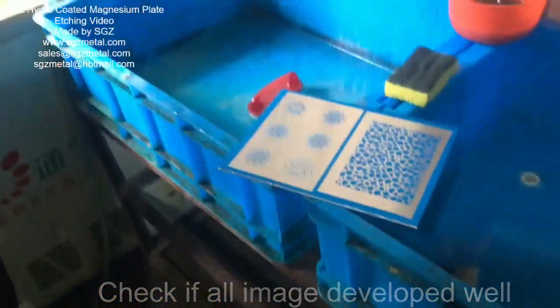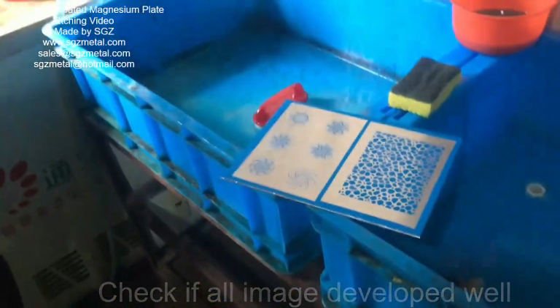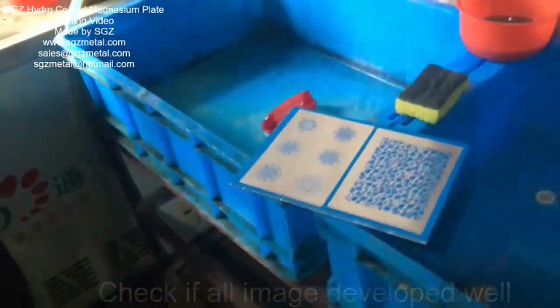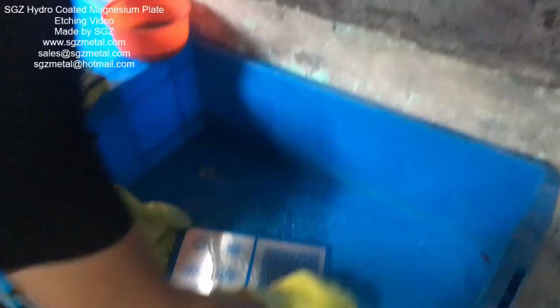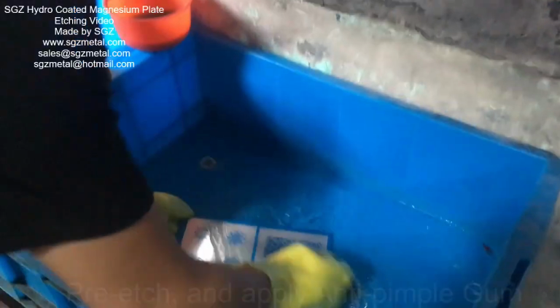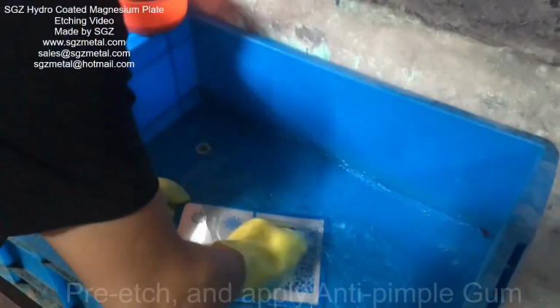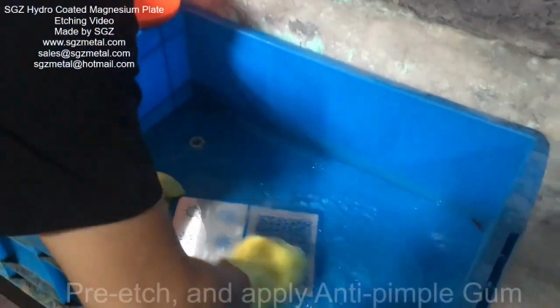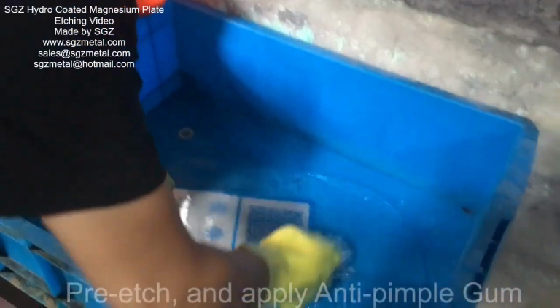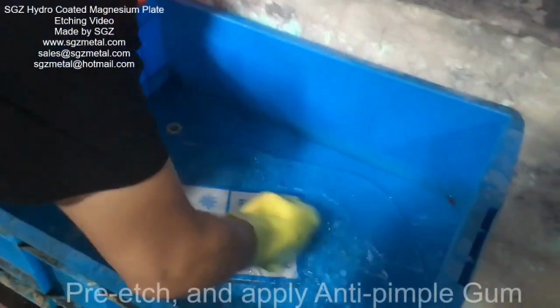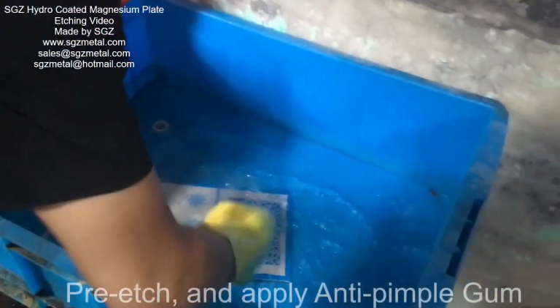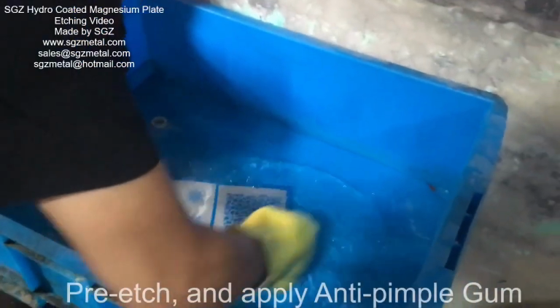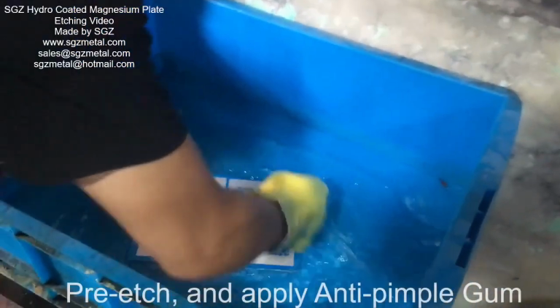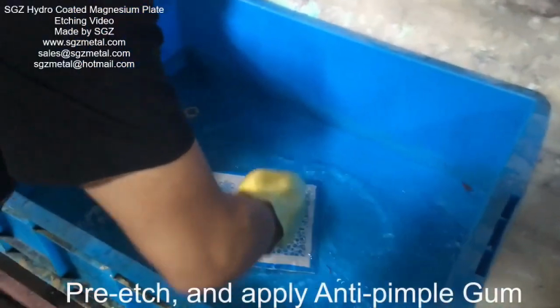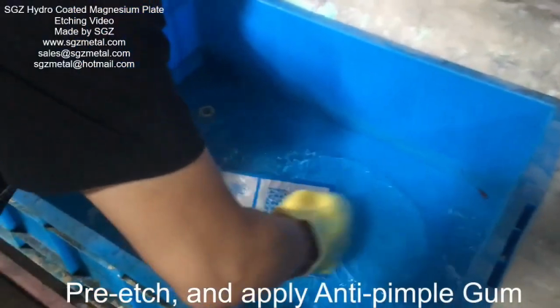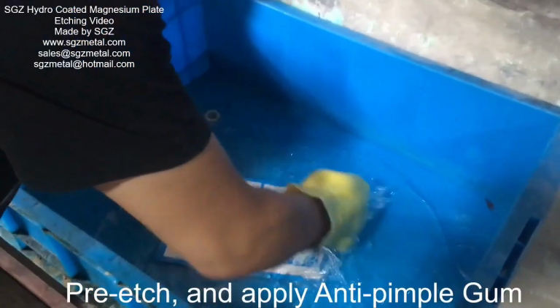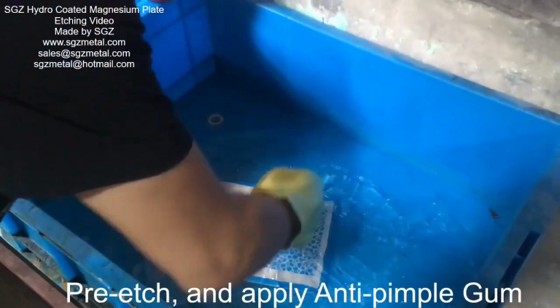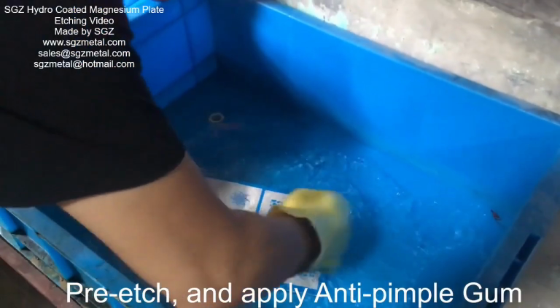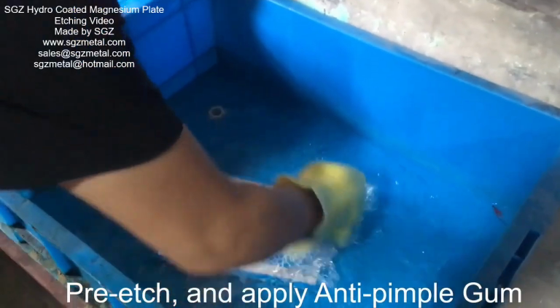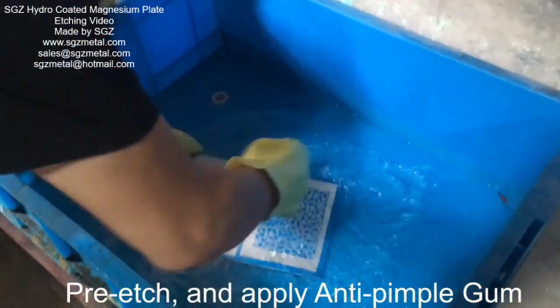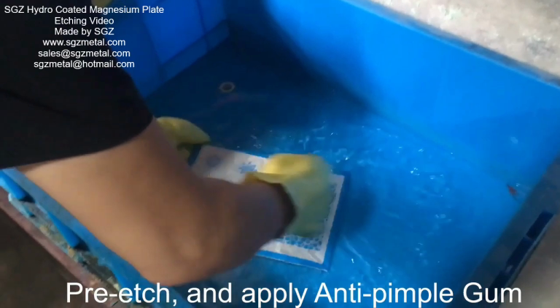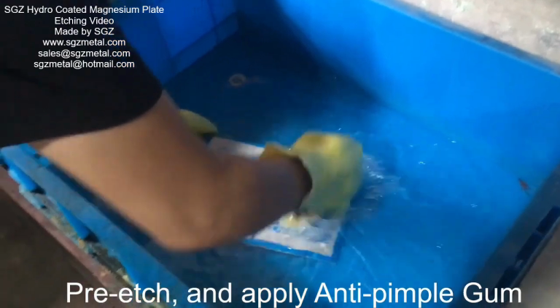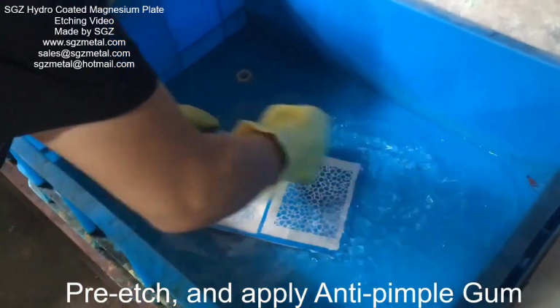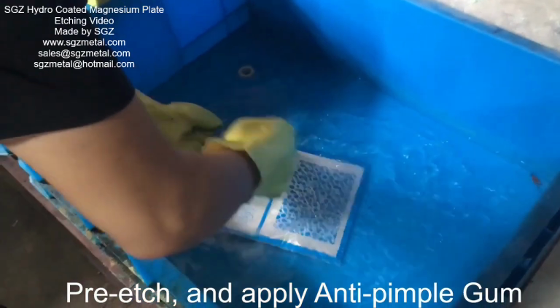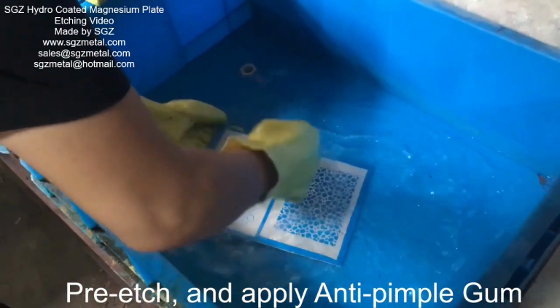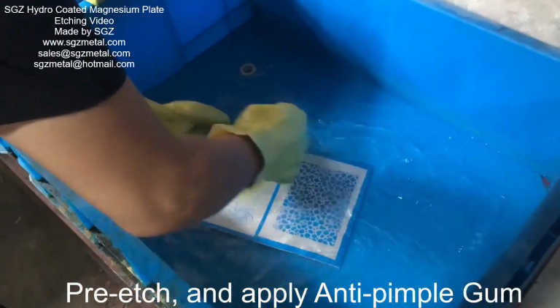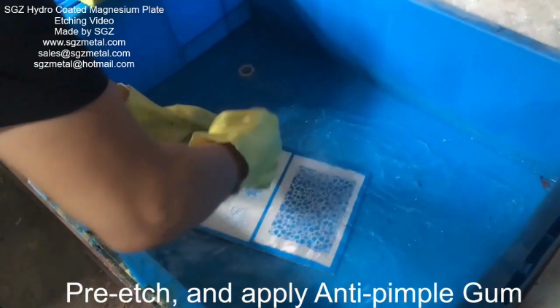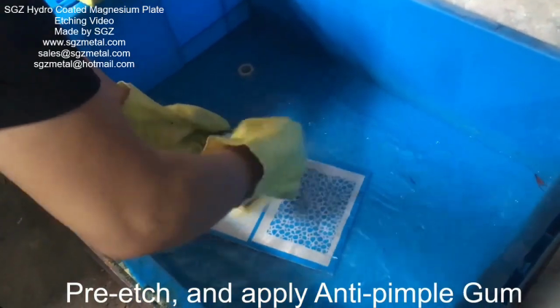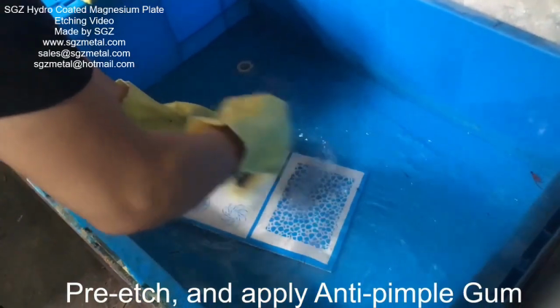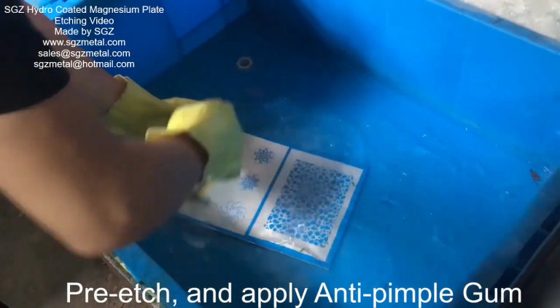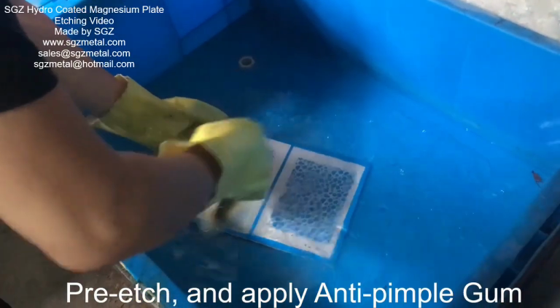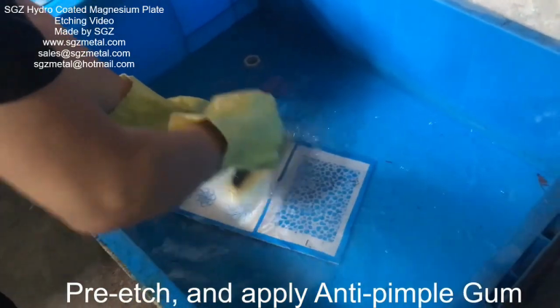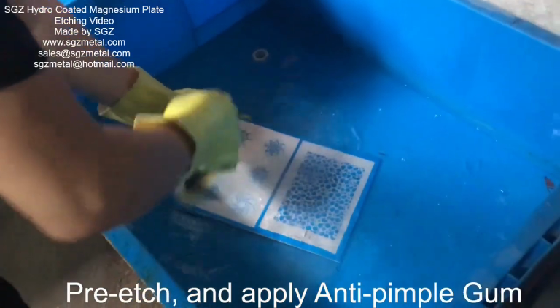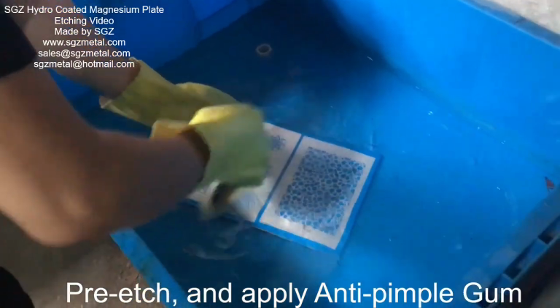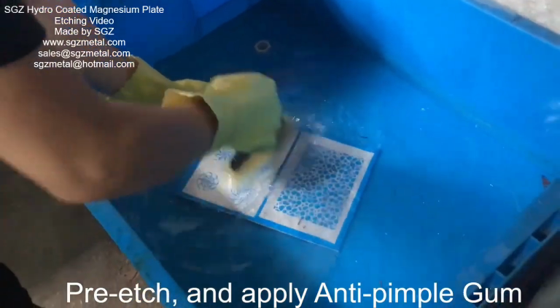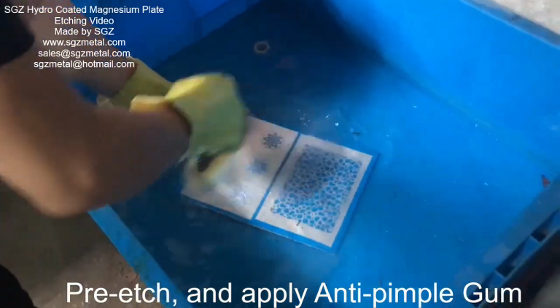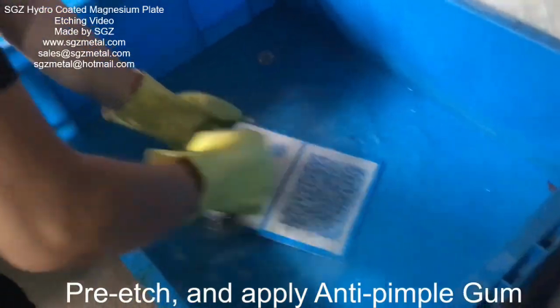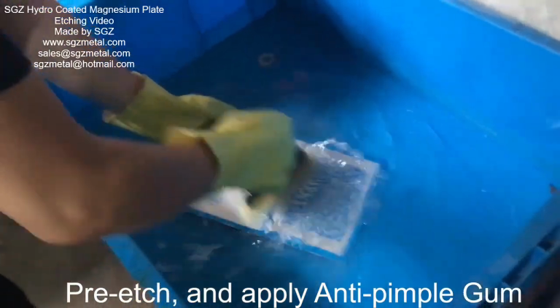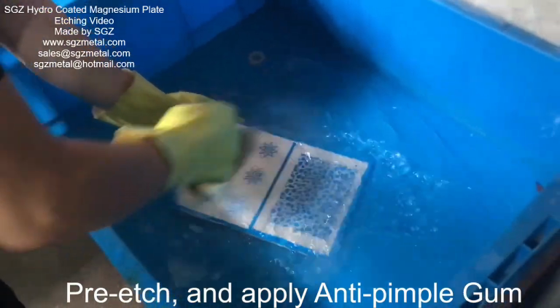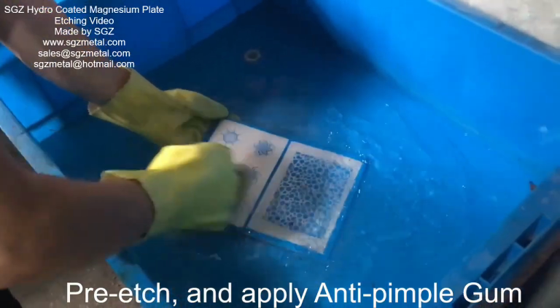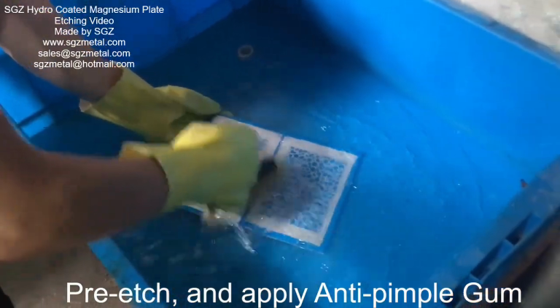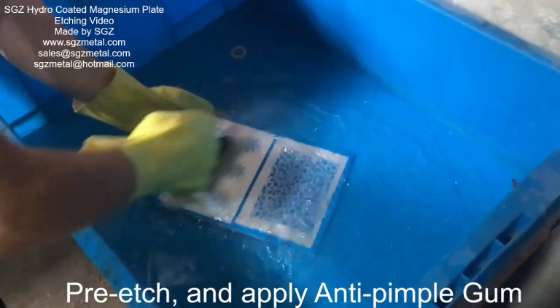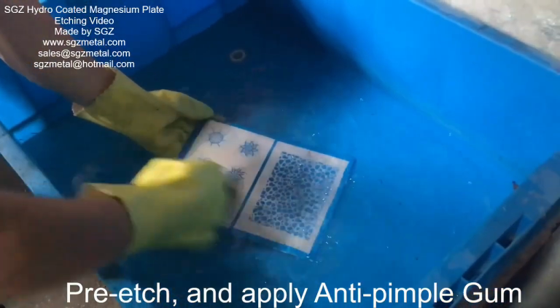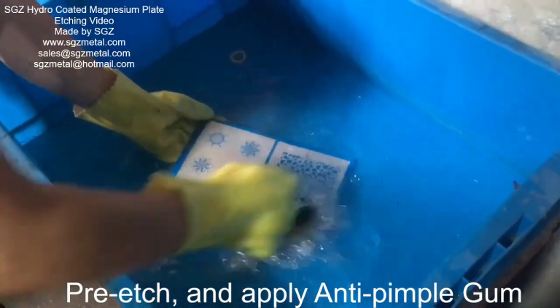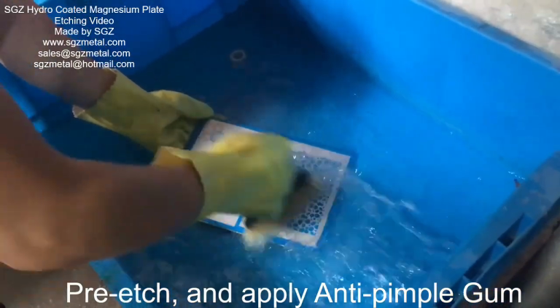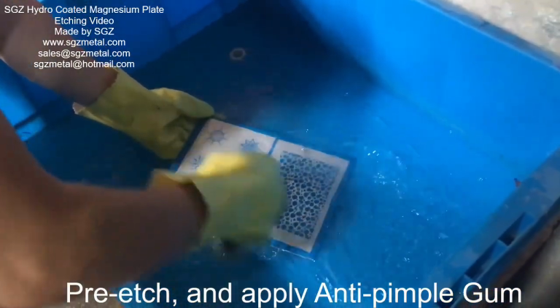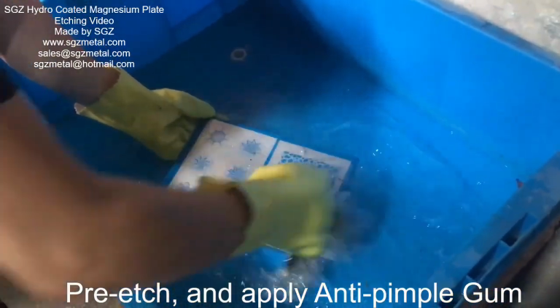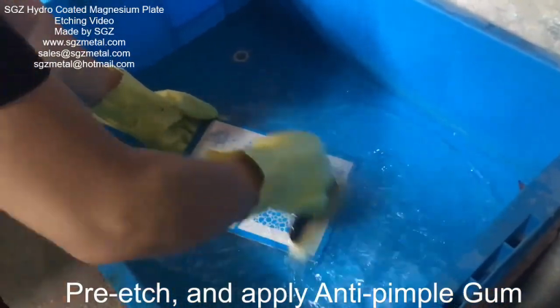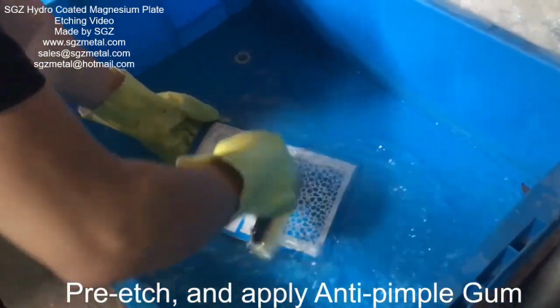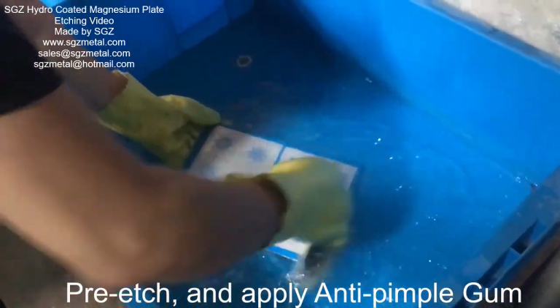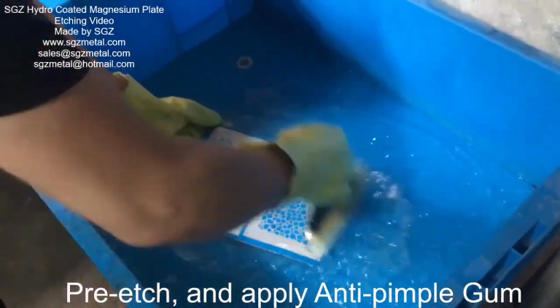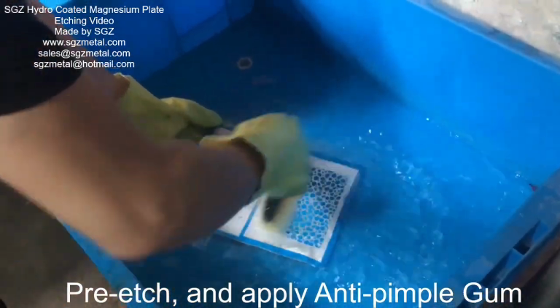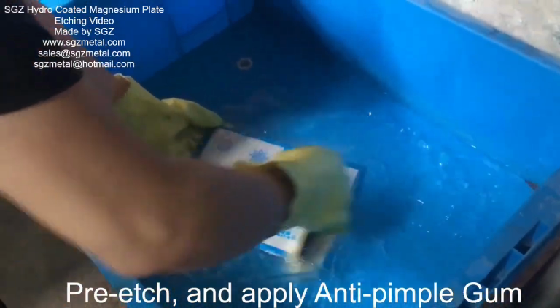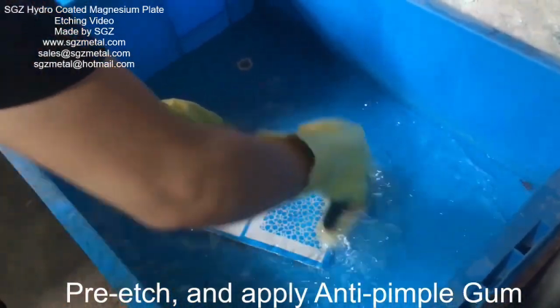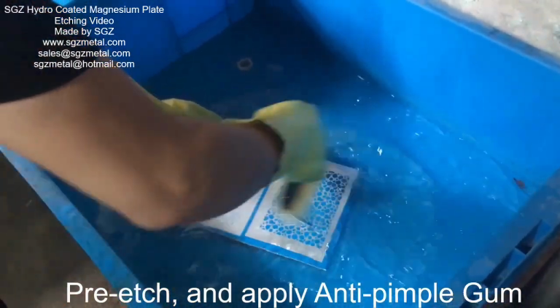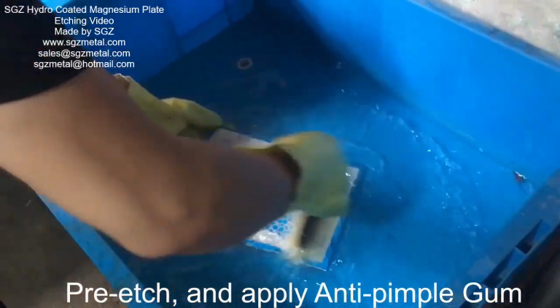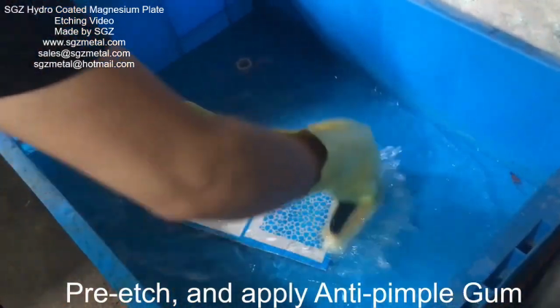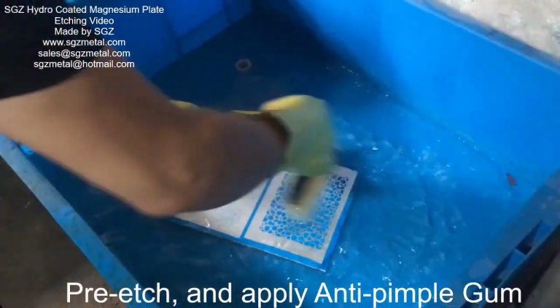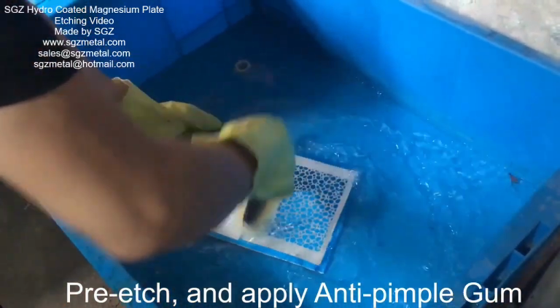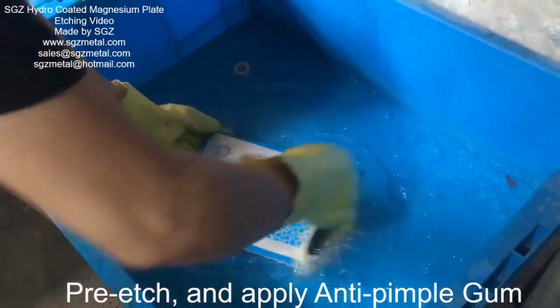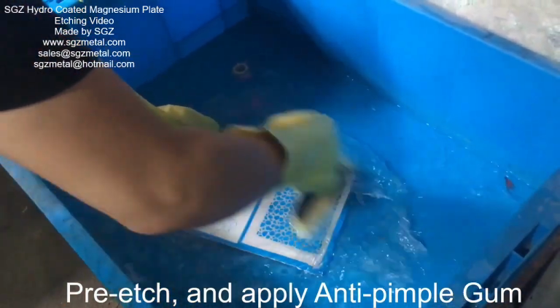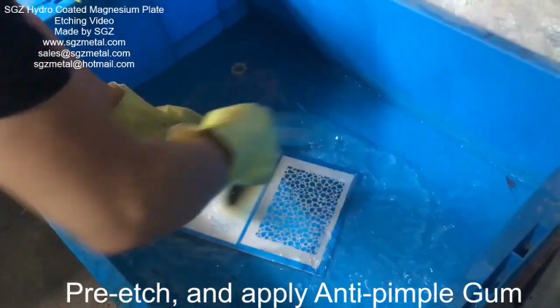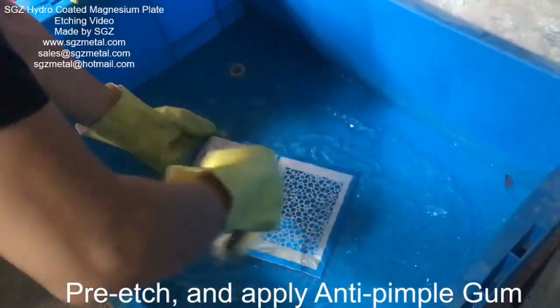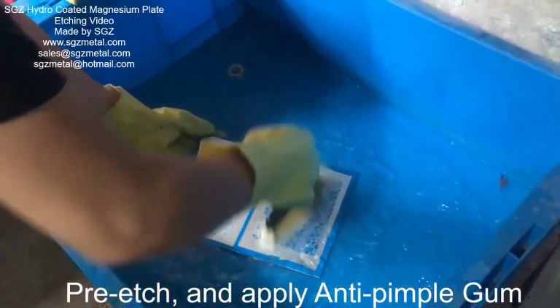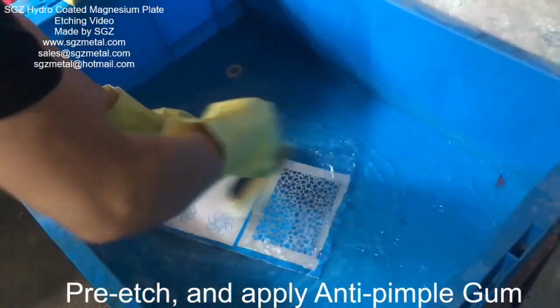Okay, this is Johnny. Now we pre-etch with very light acid.